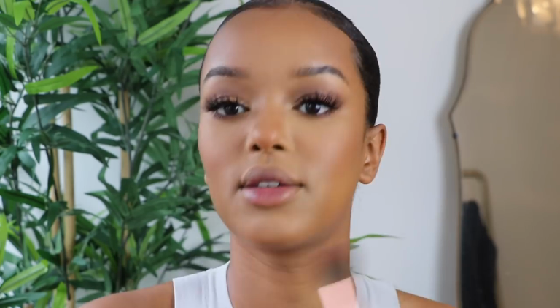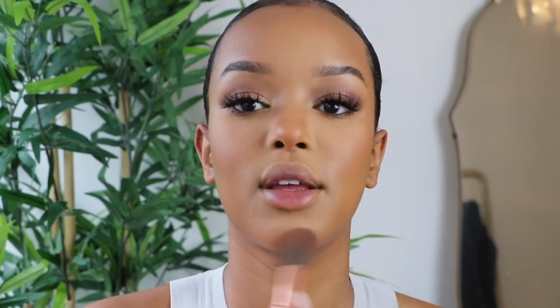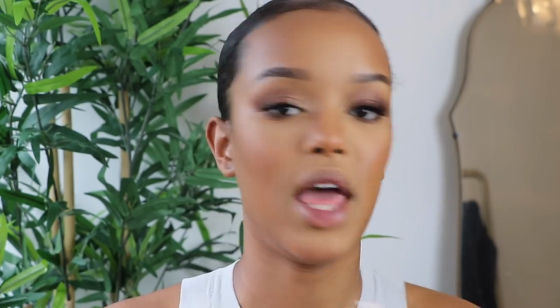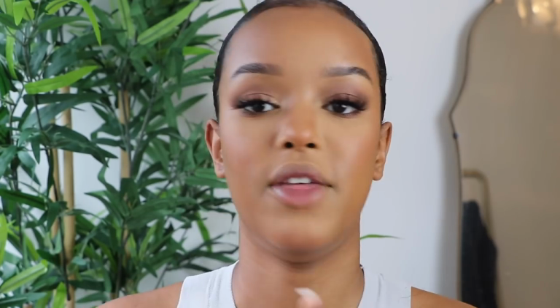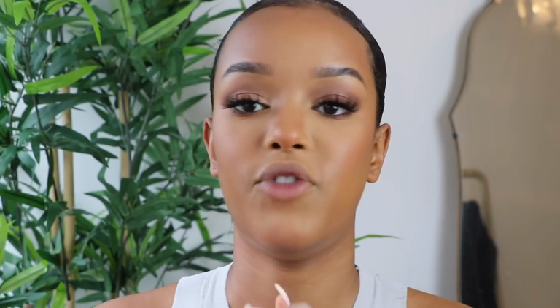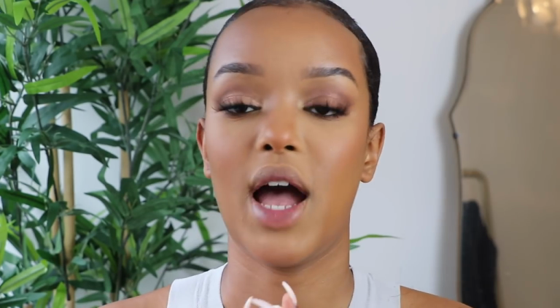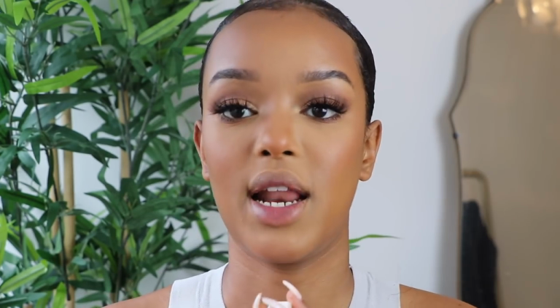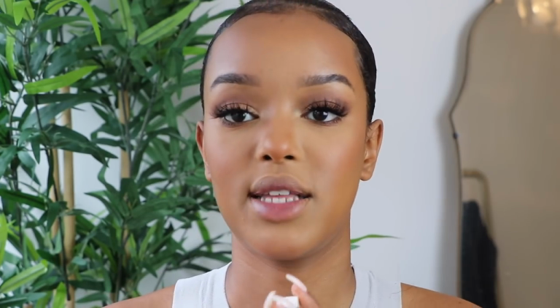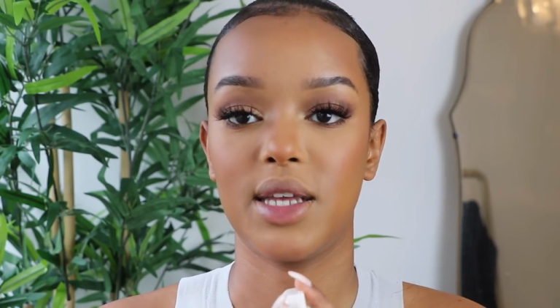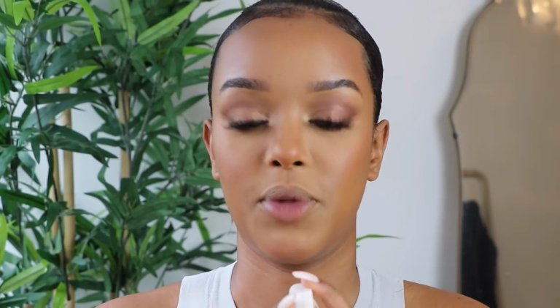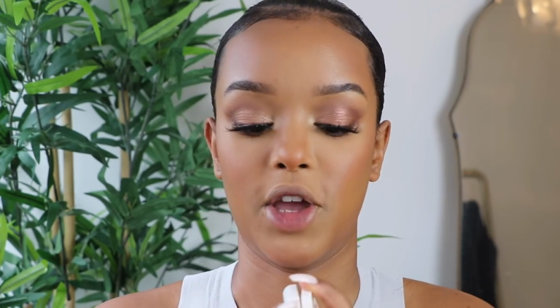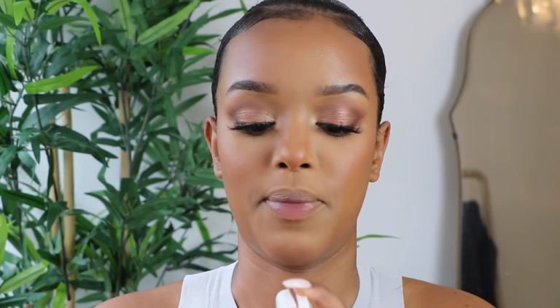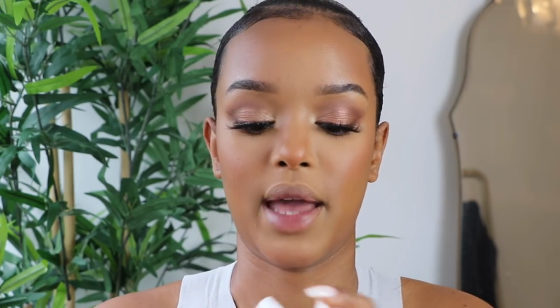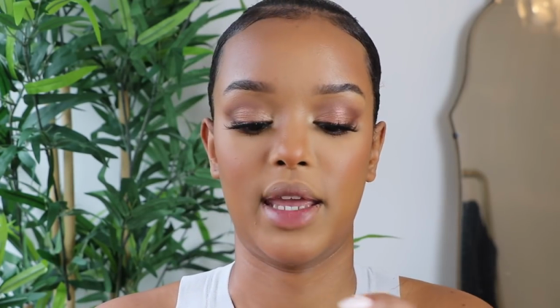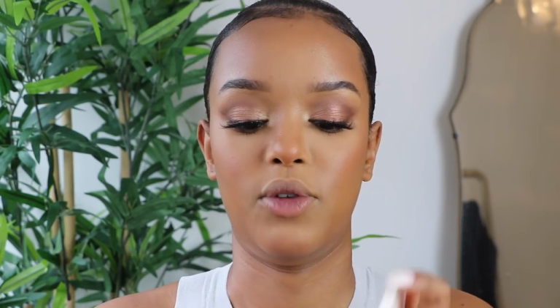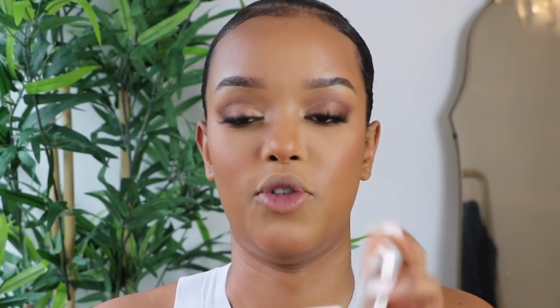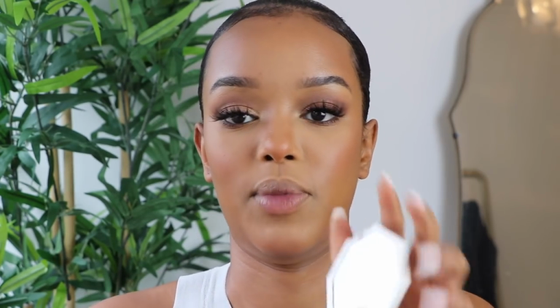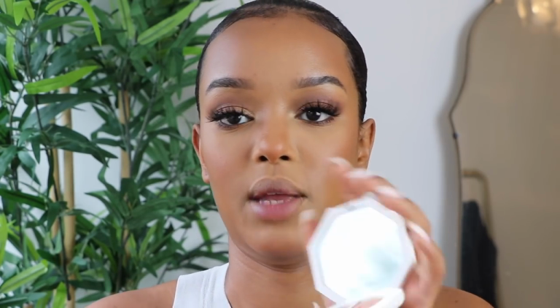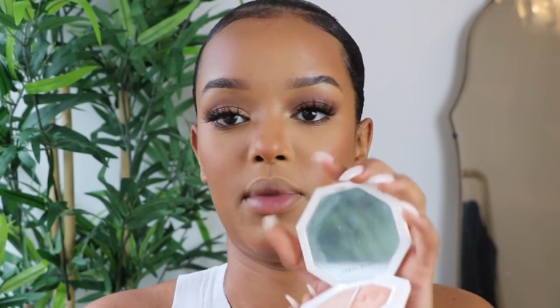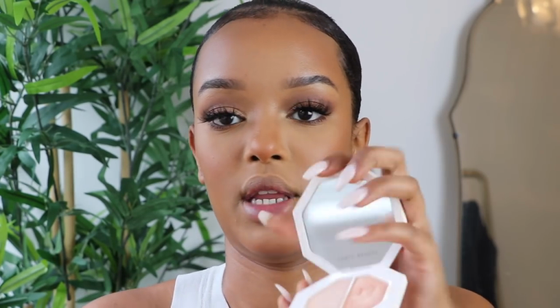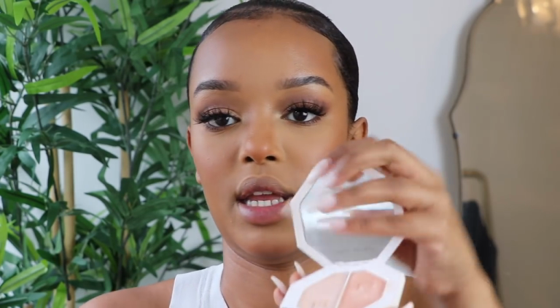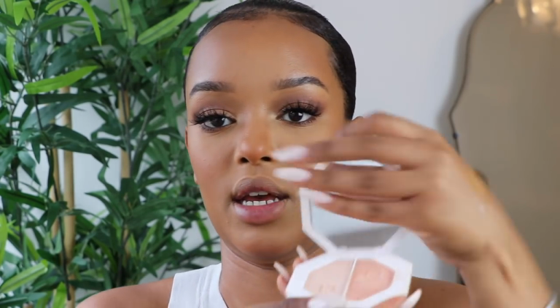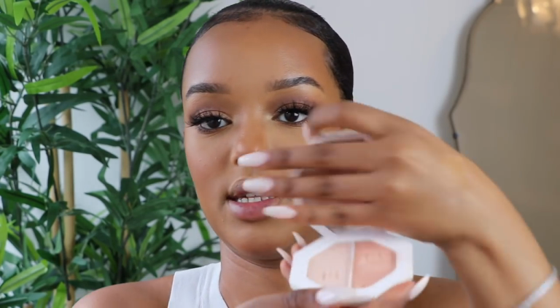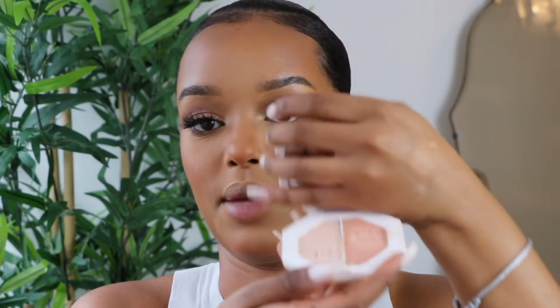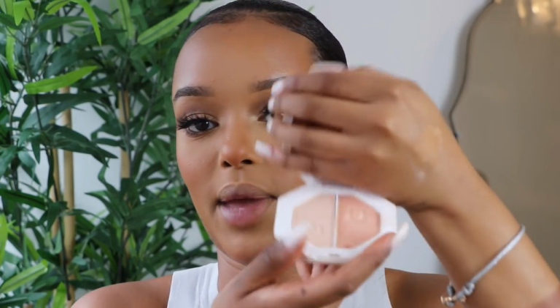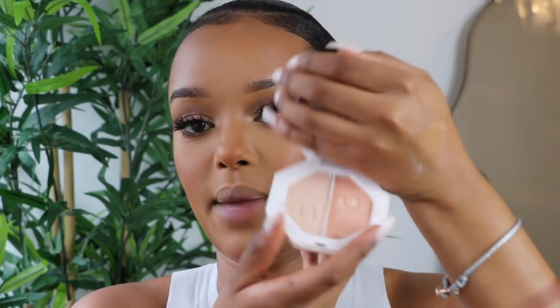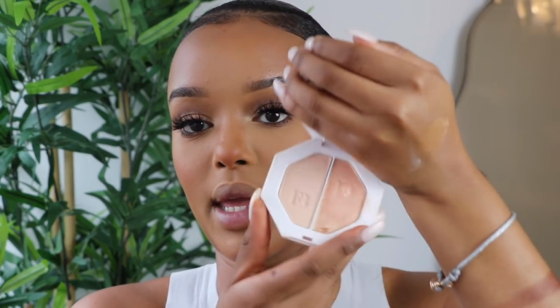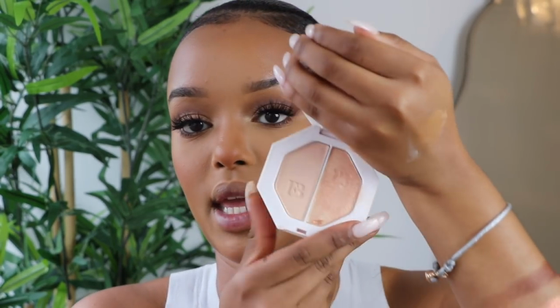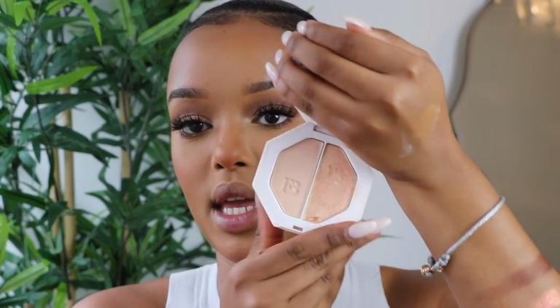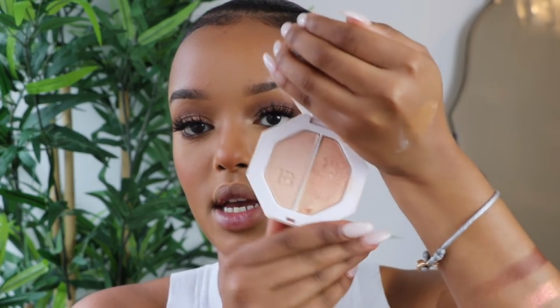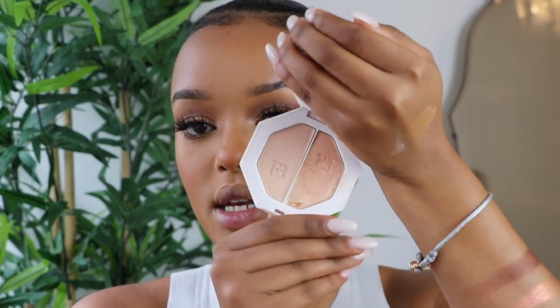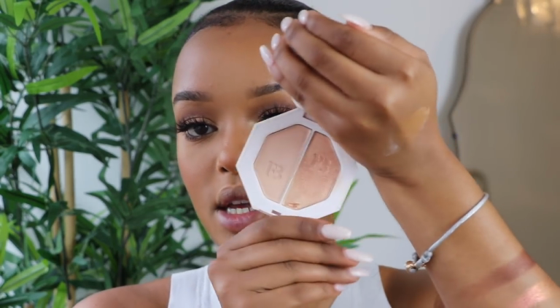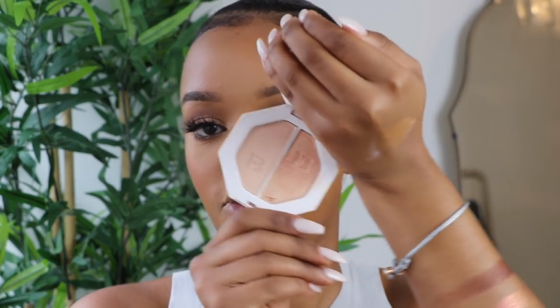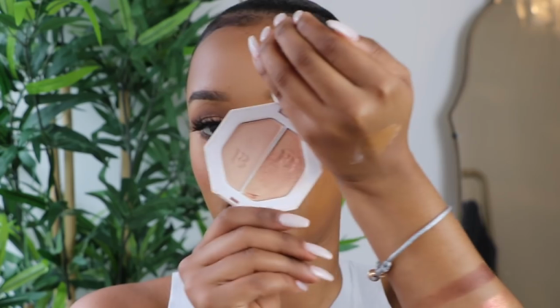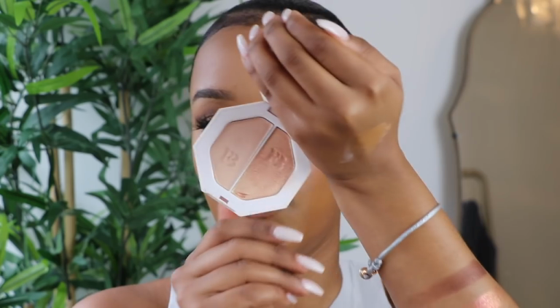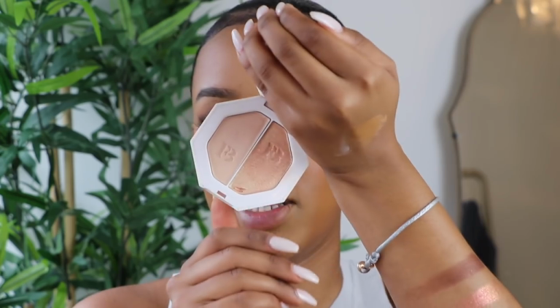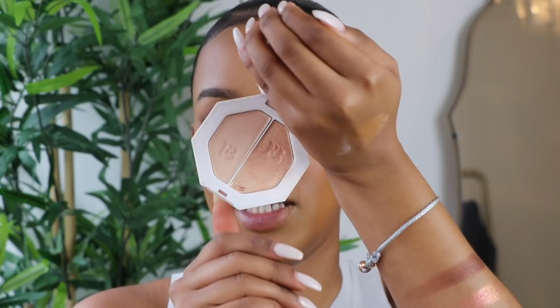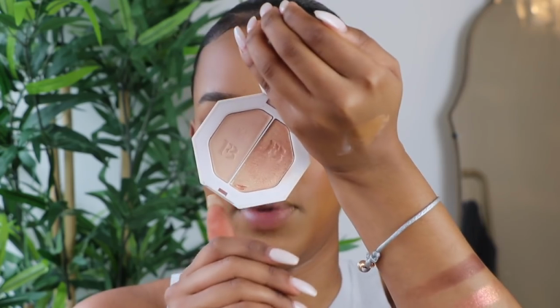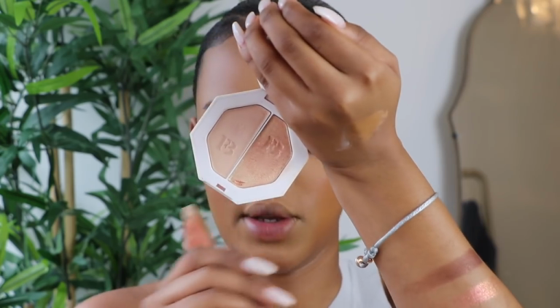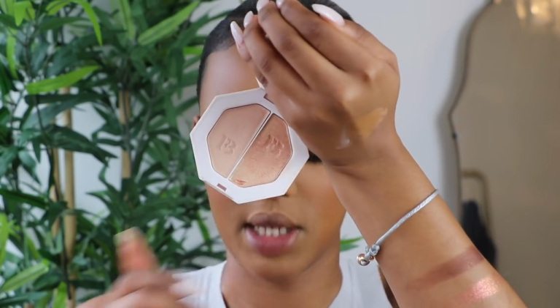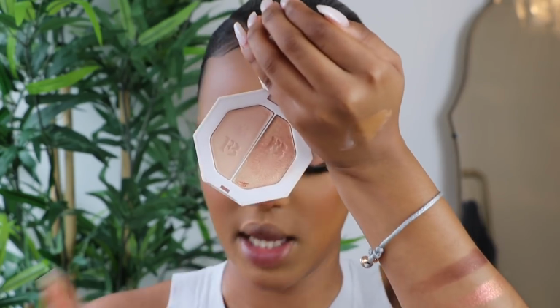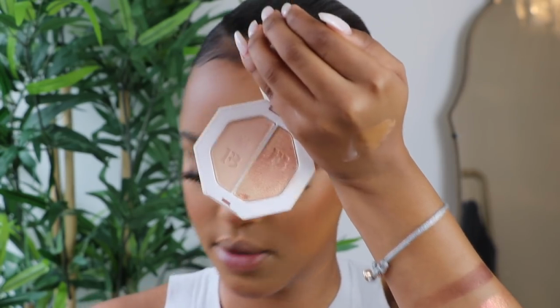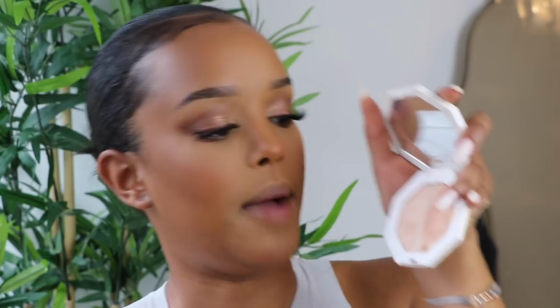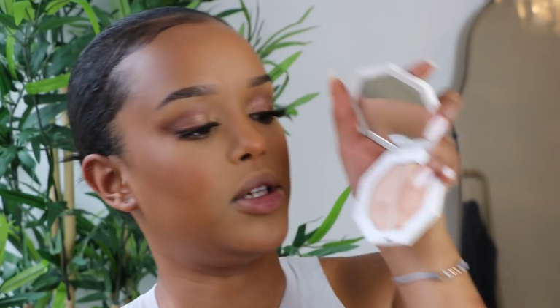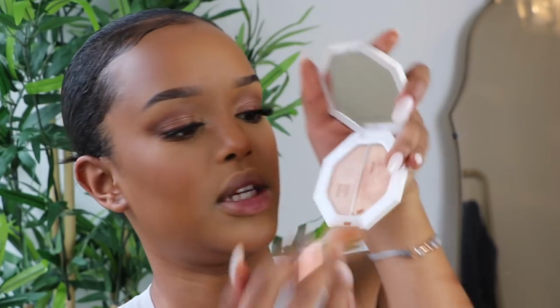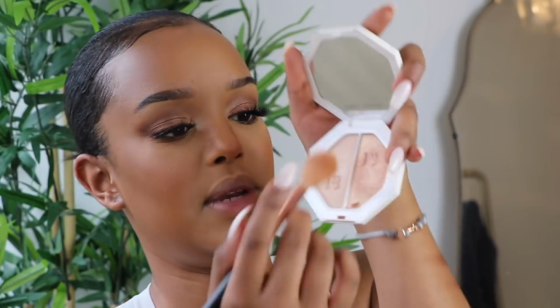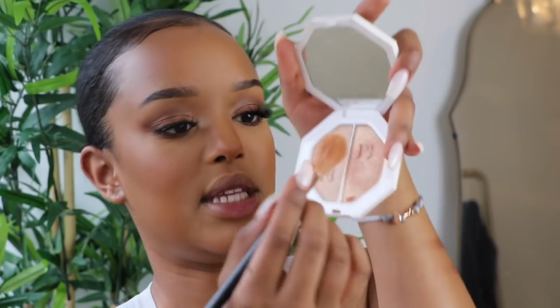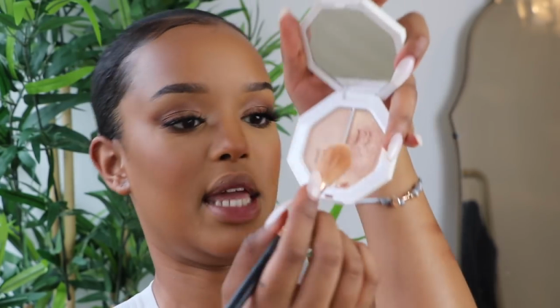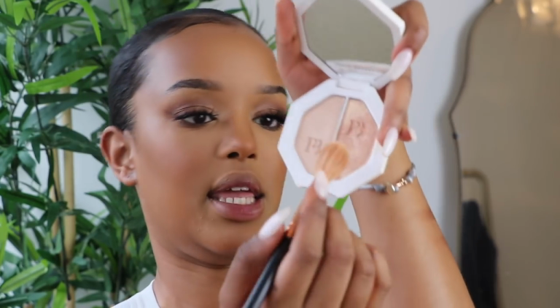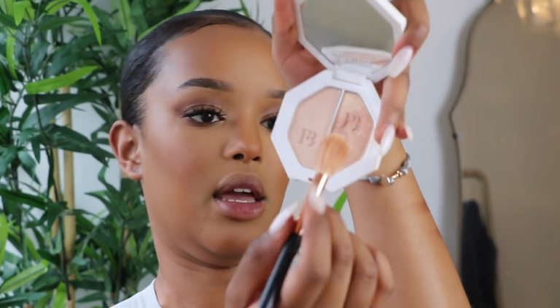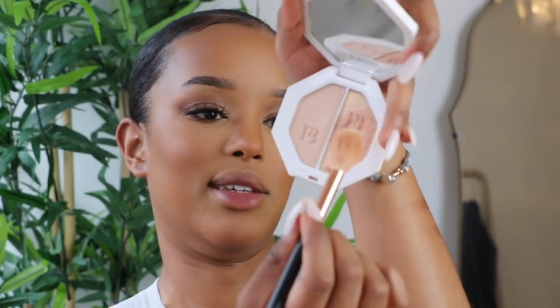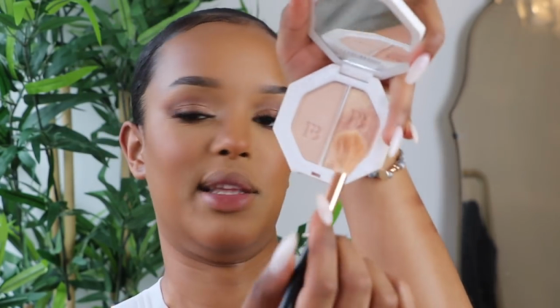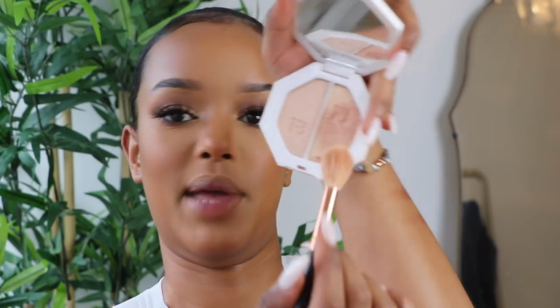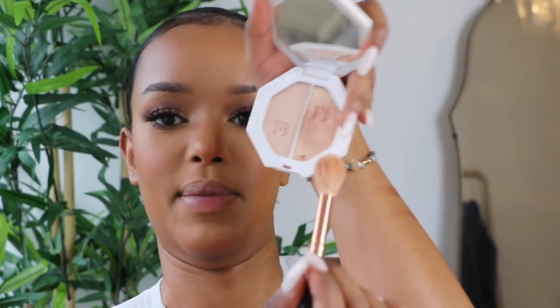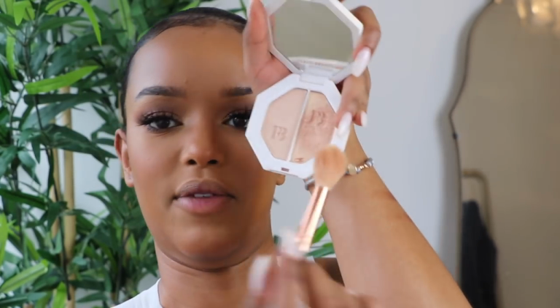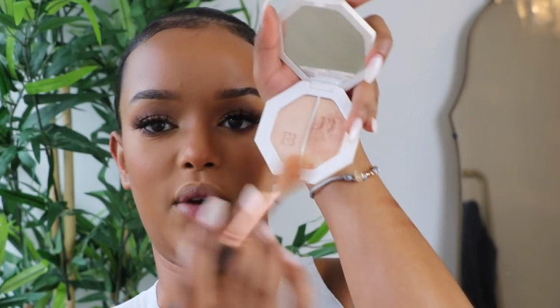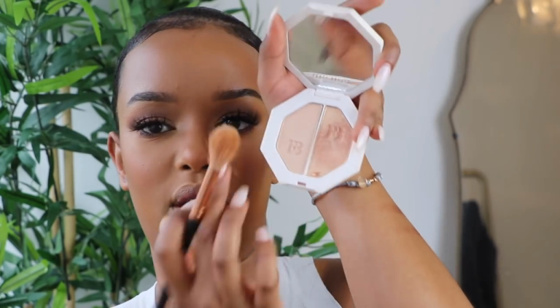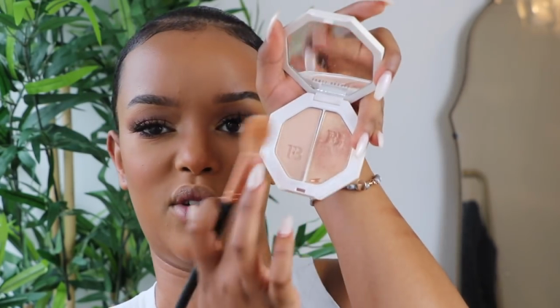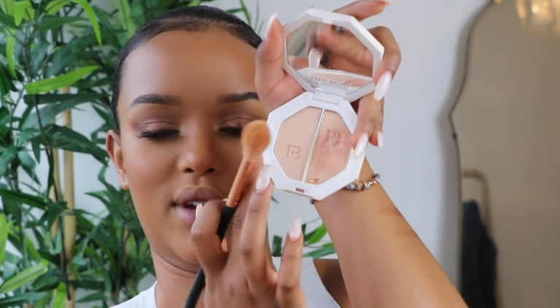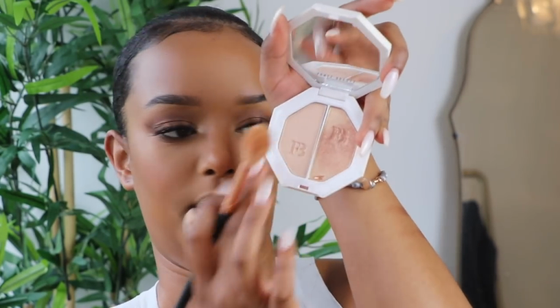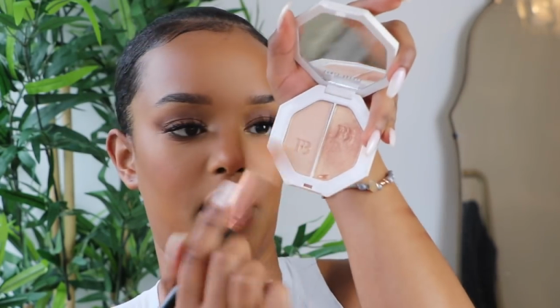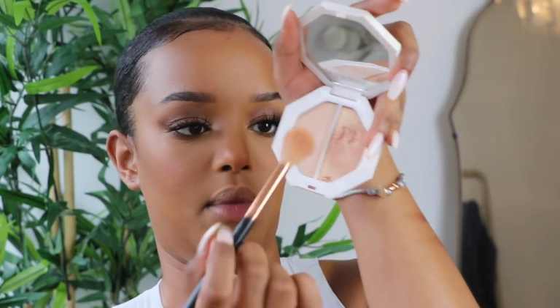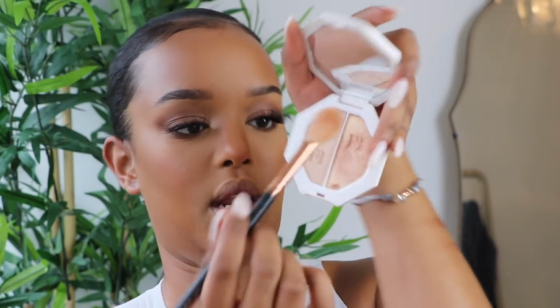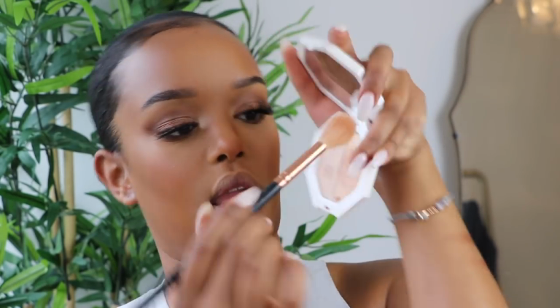For highlights I'm going back in with Mean Money and Hustler Baby from Fenty Beauty. I'm mainly taking Hustler Baby and applying it everywhere for that glow.